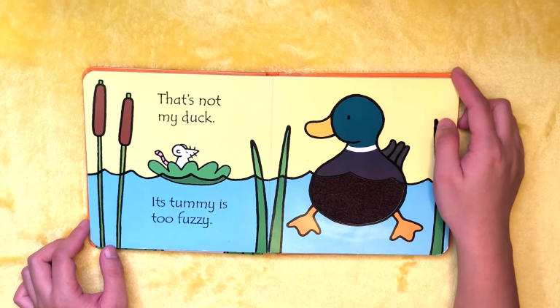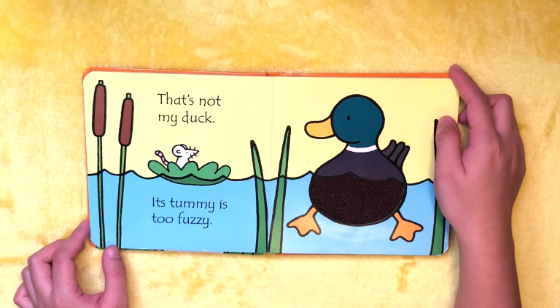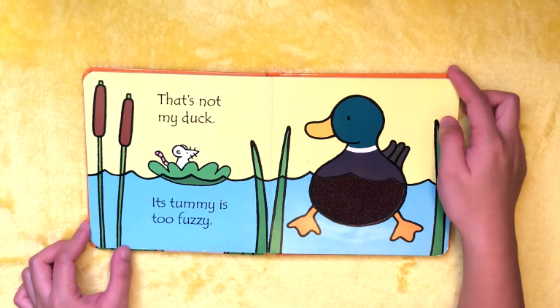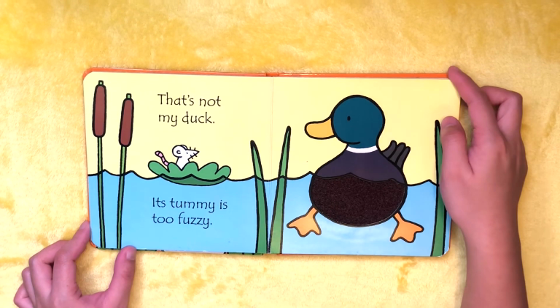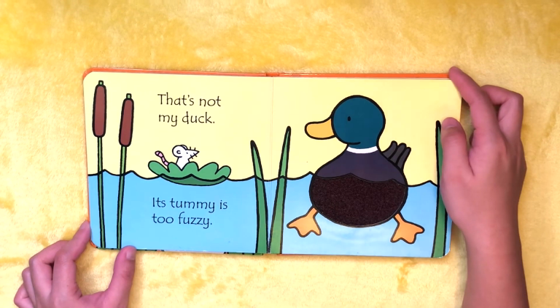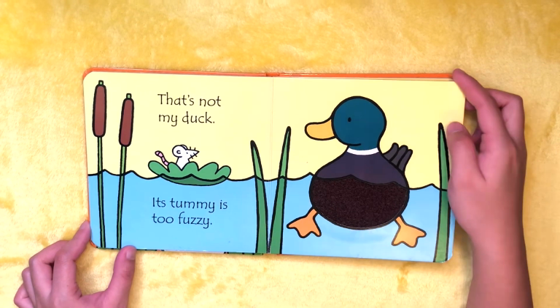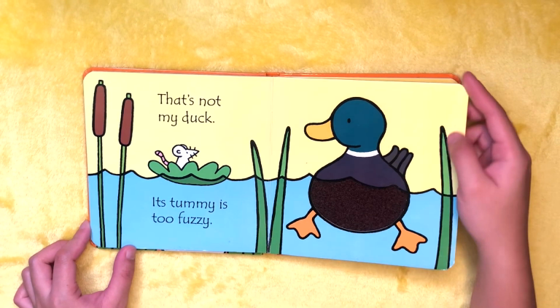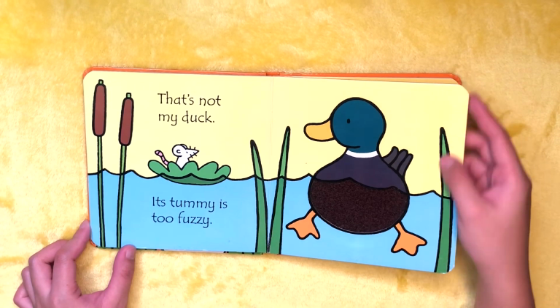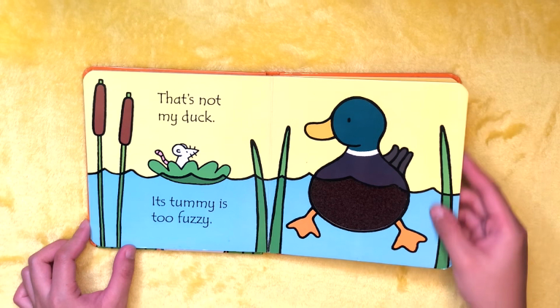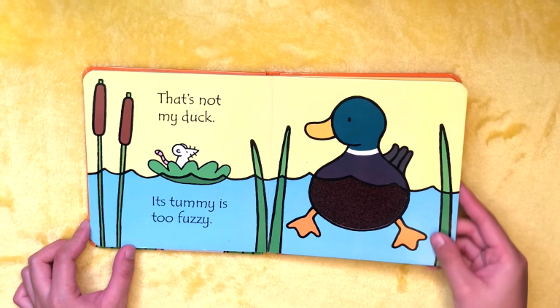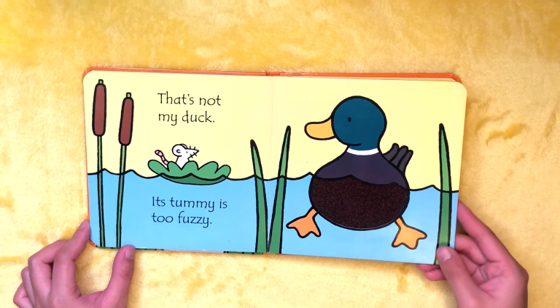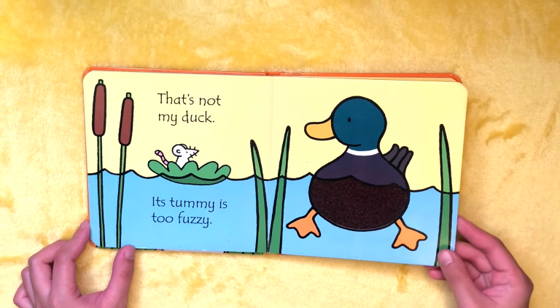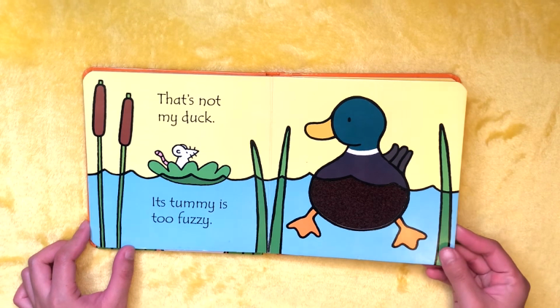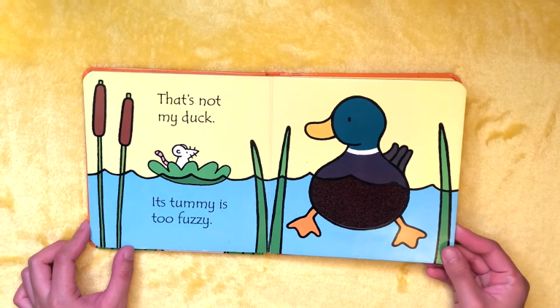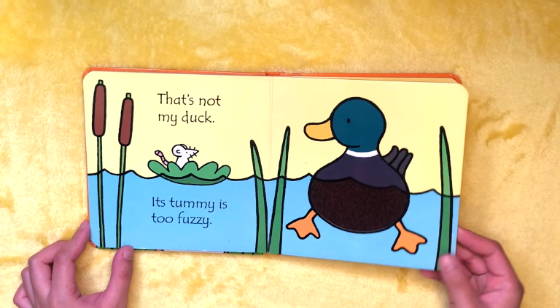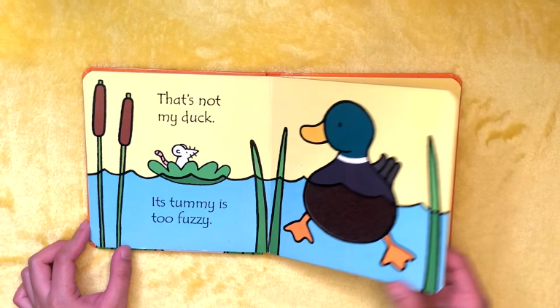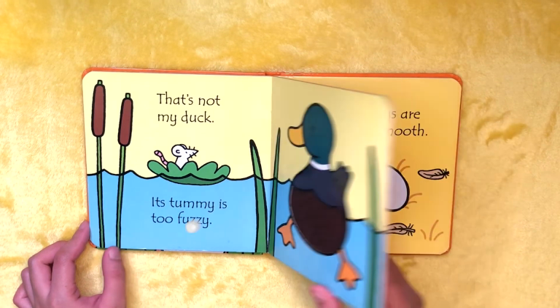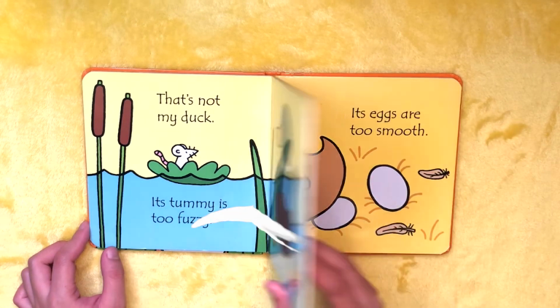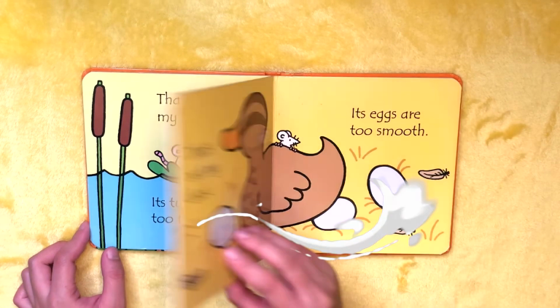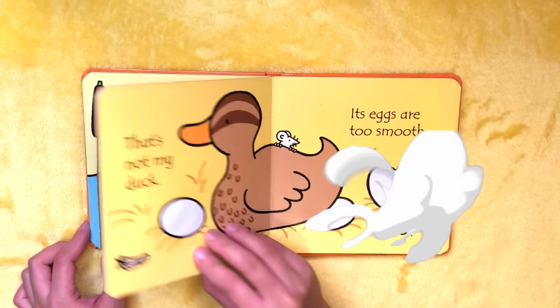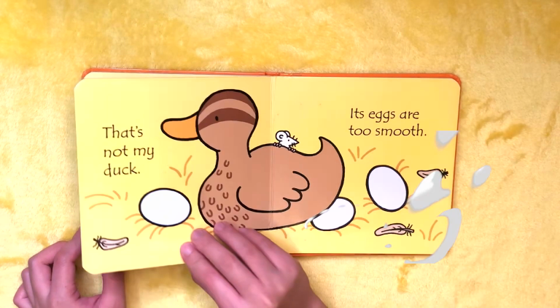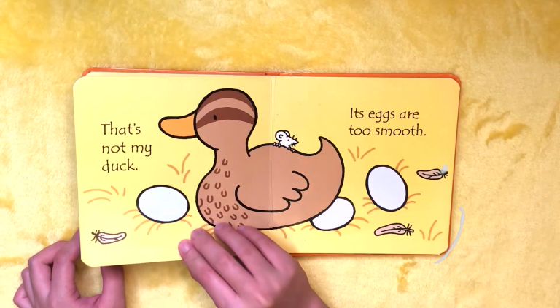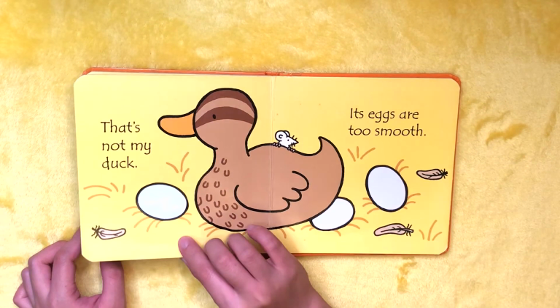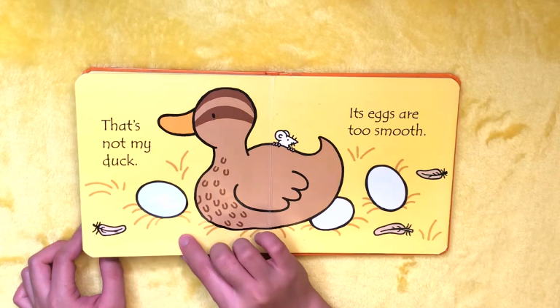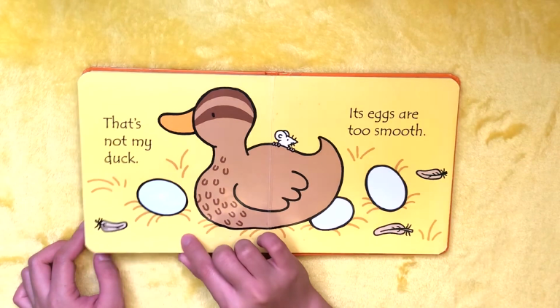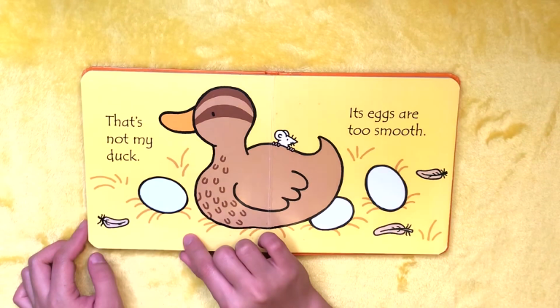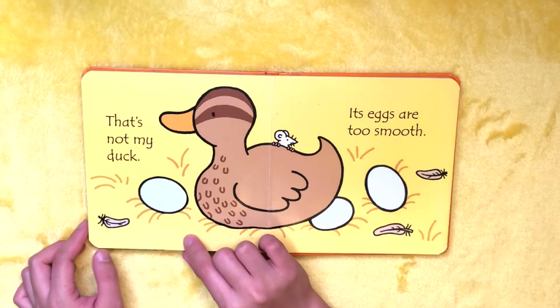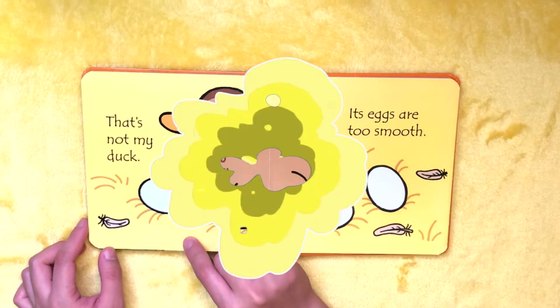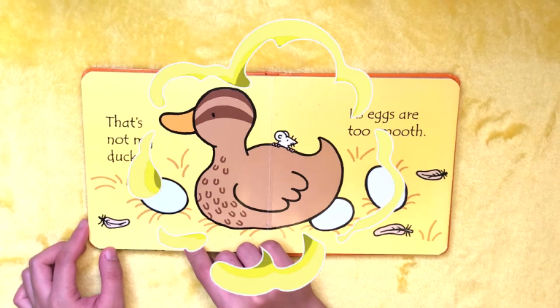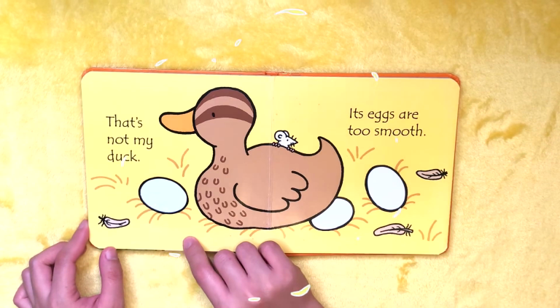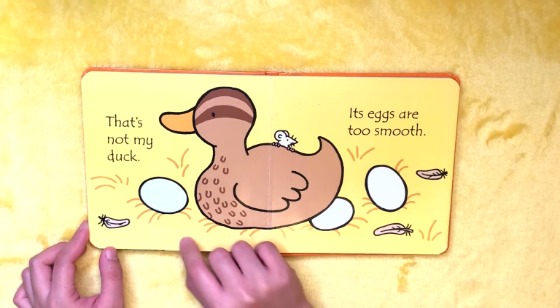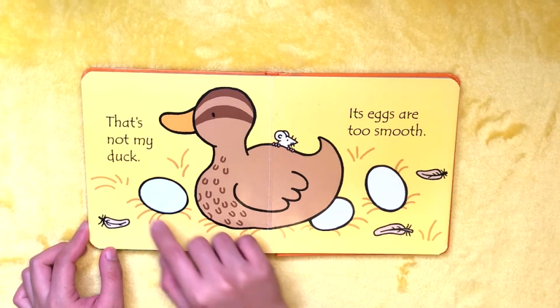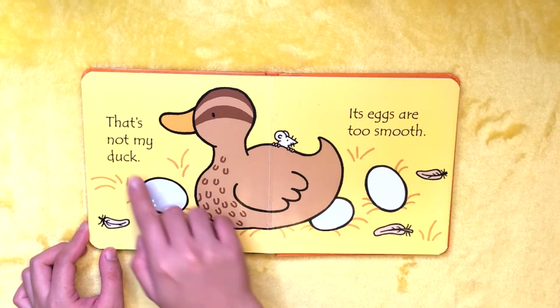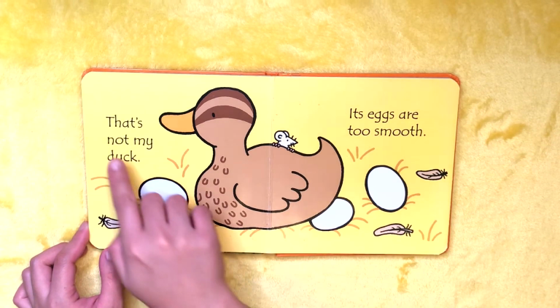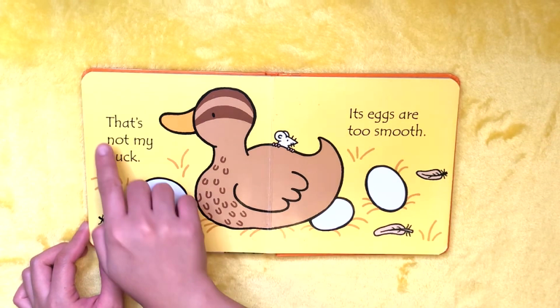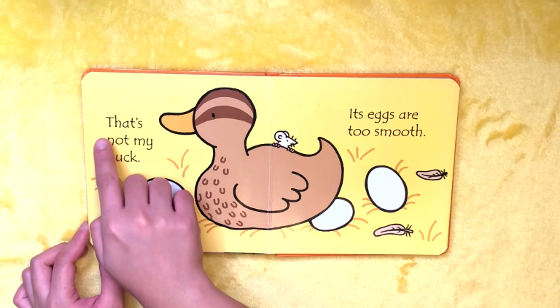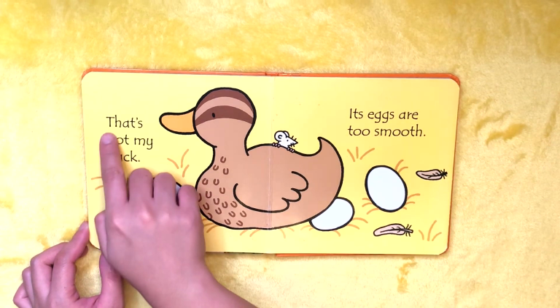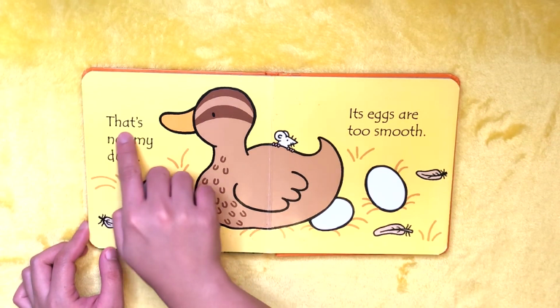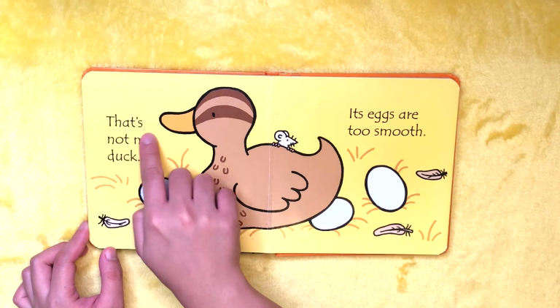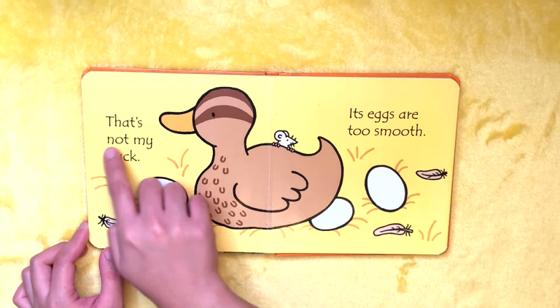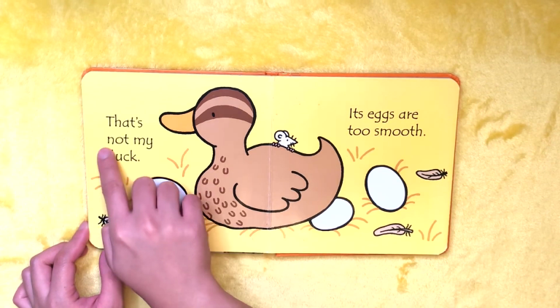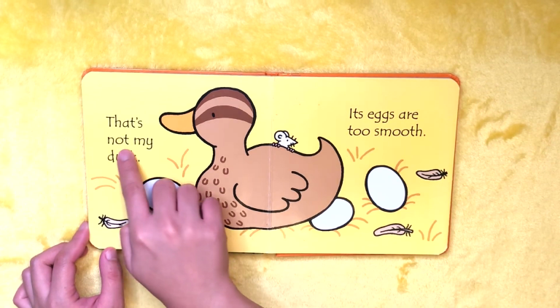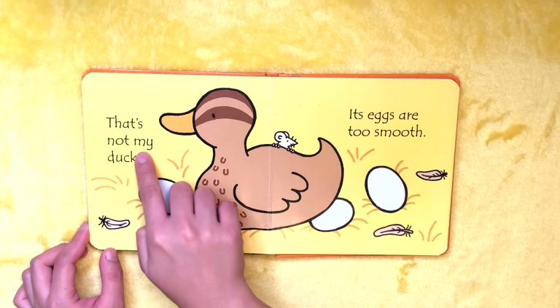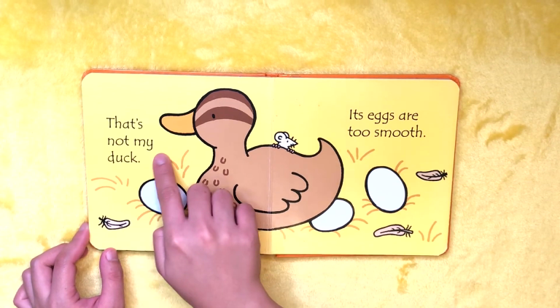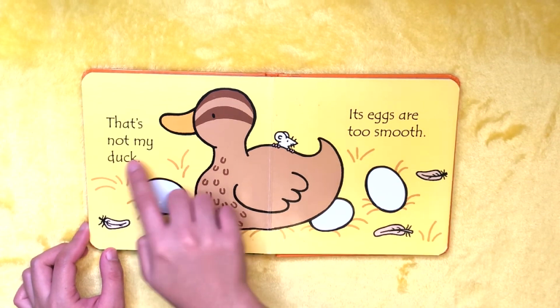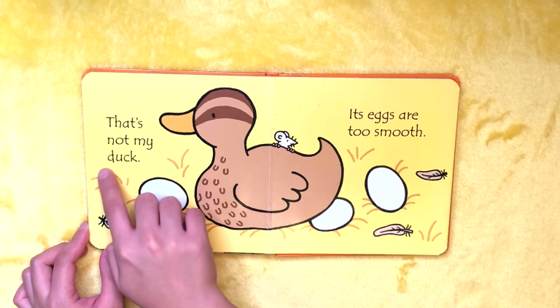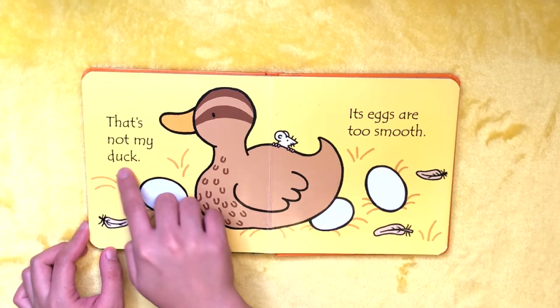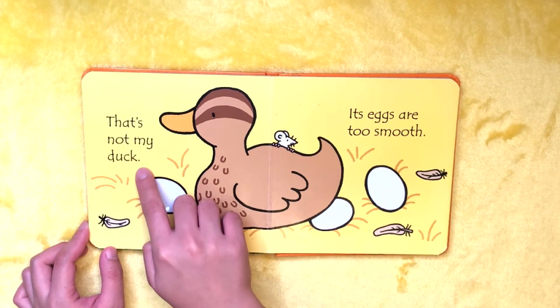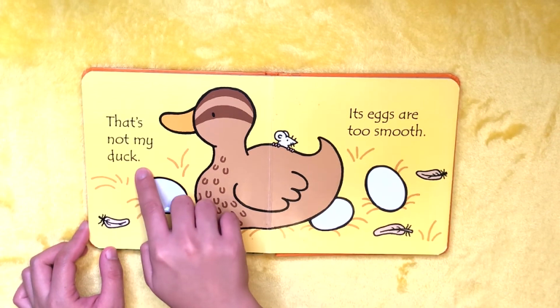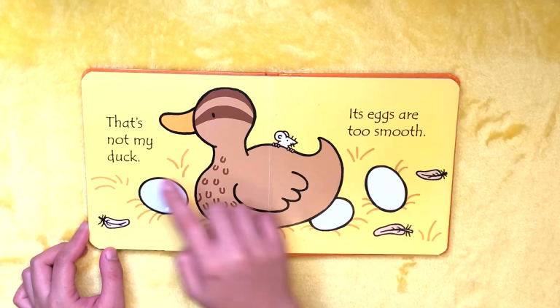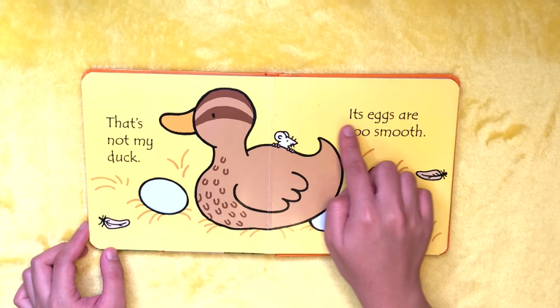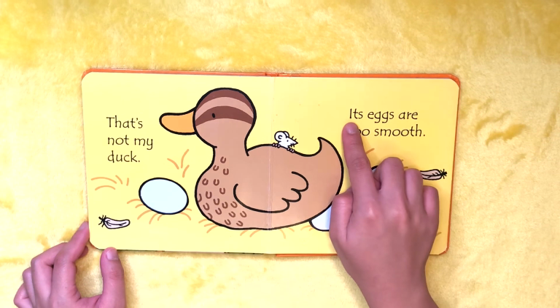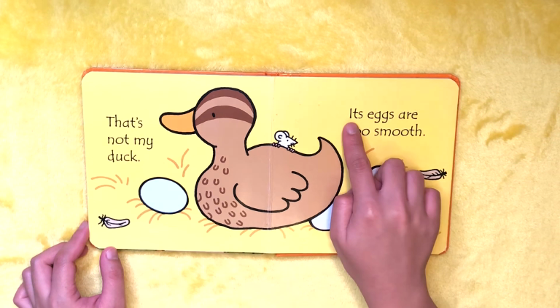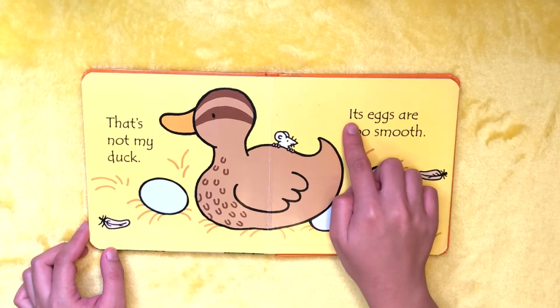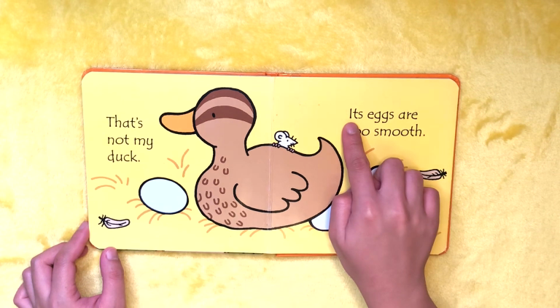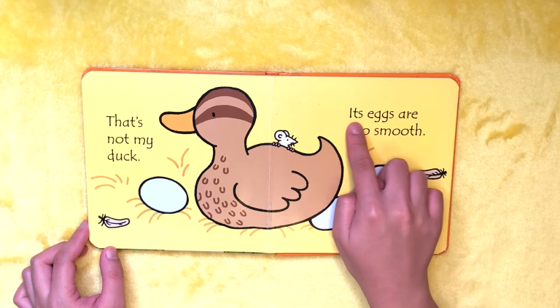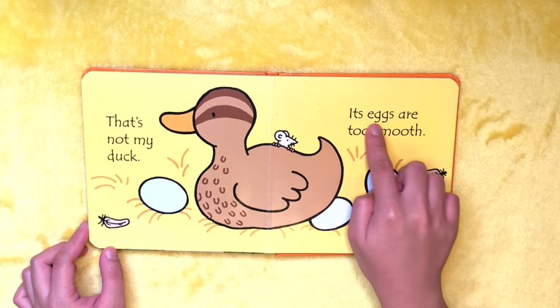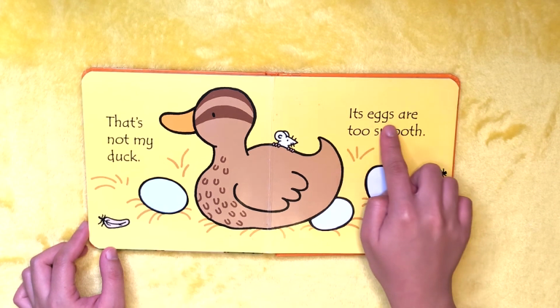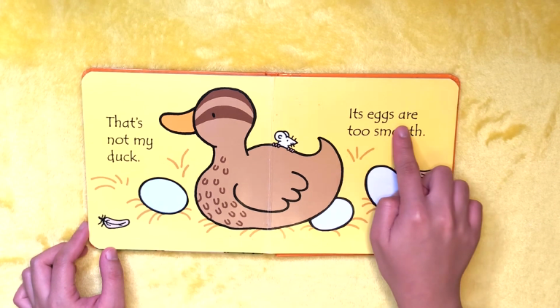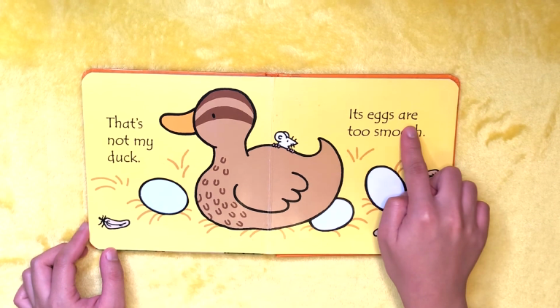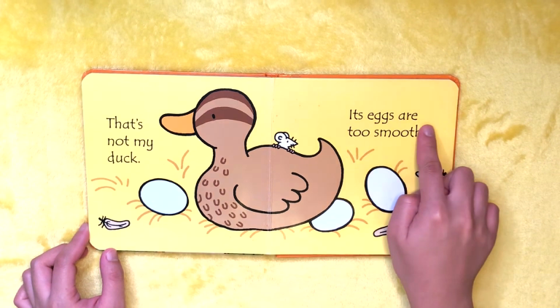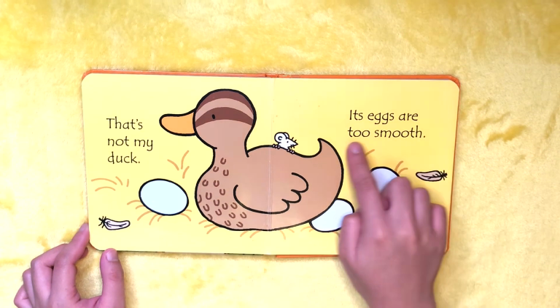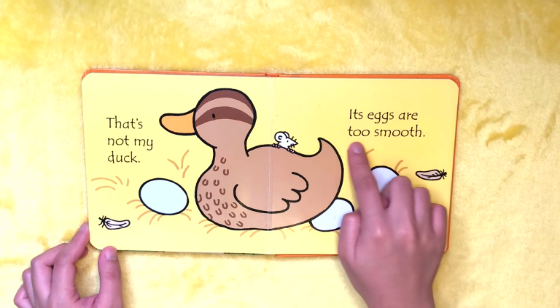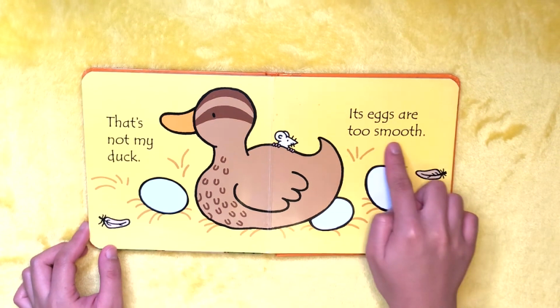Okay! That's not my duck. Its eggs are too smooth.